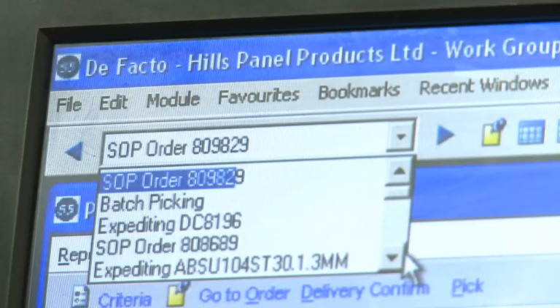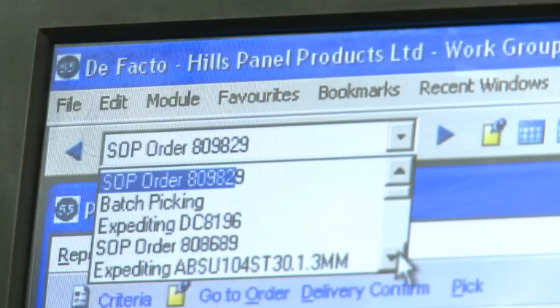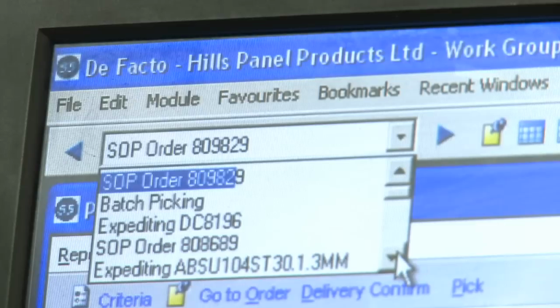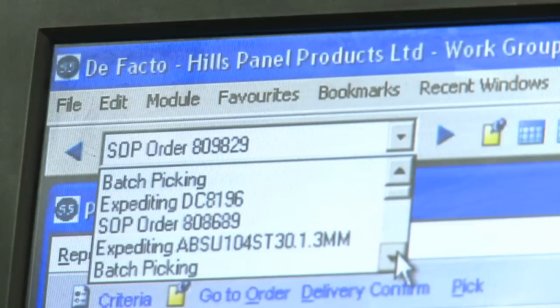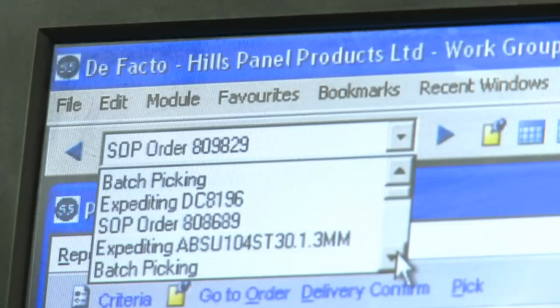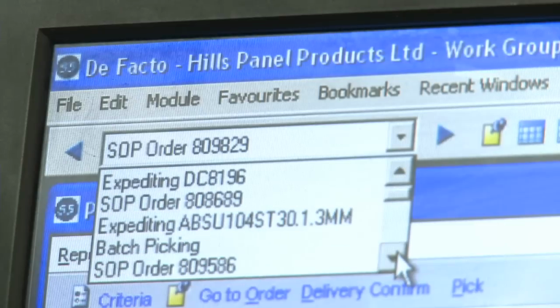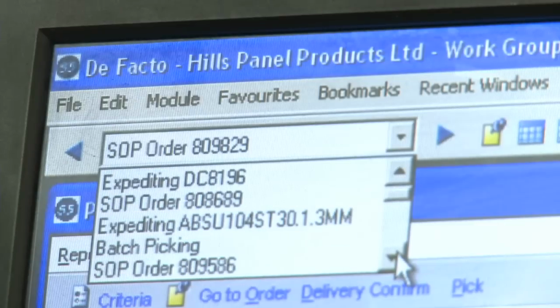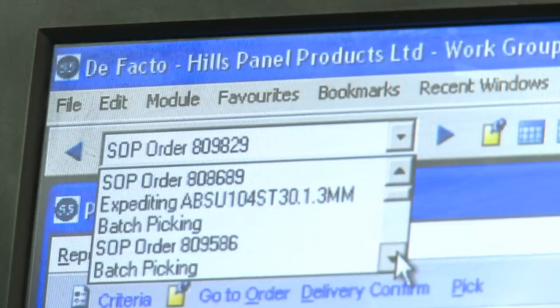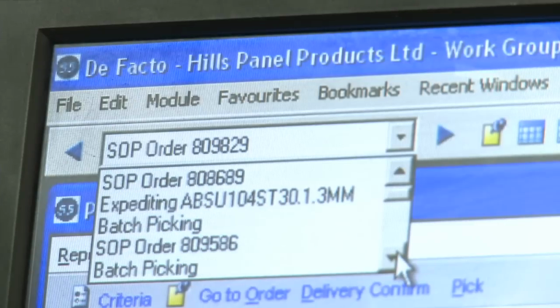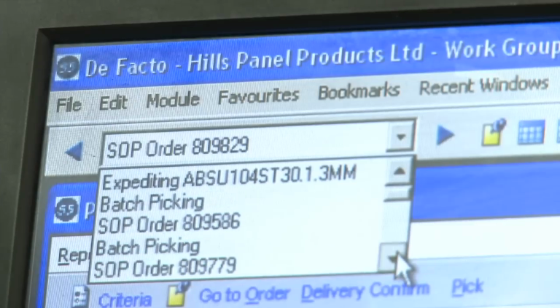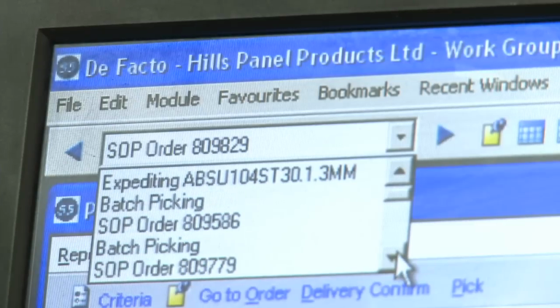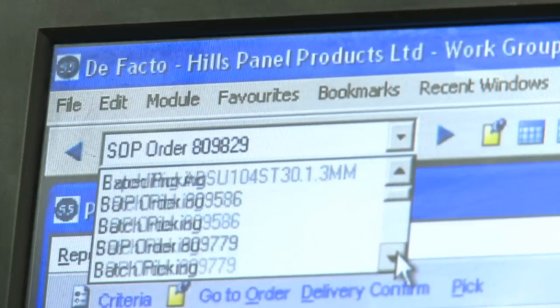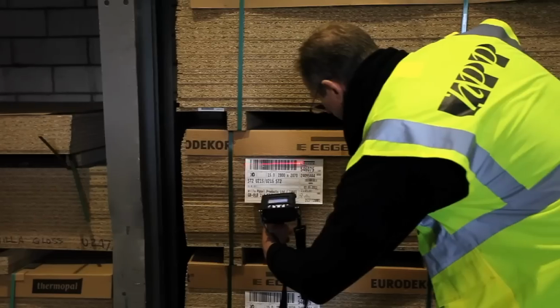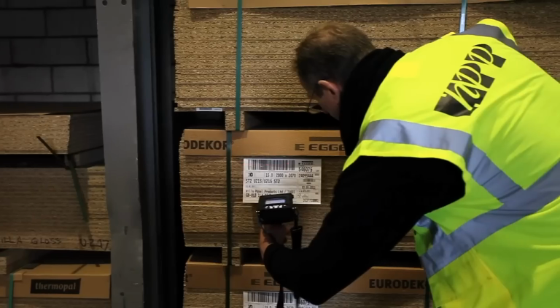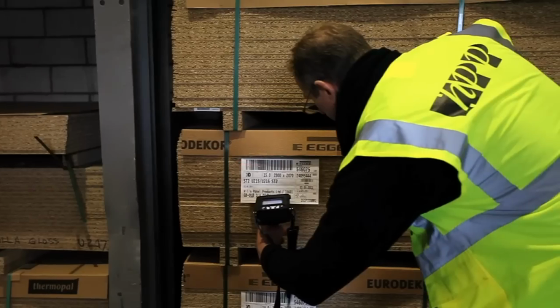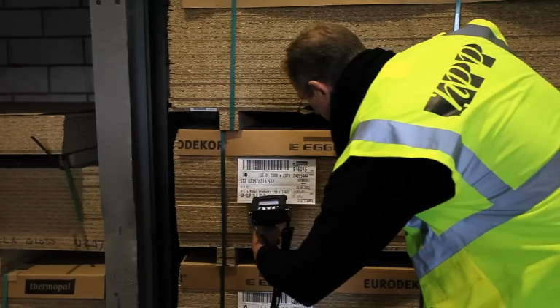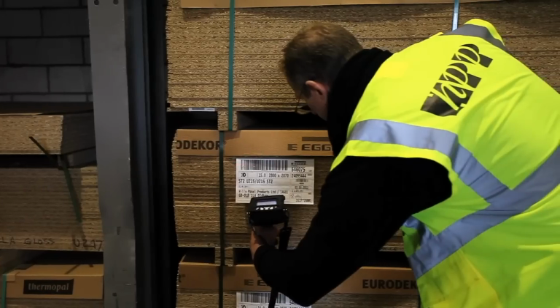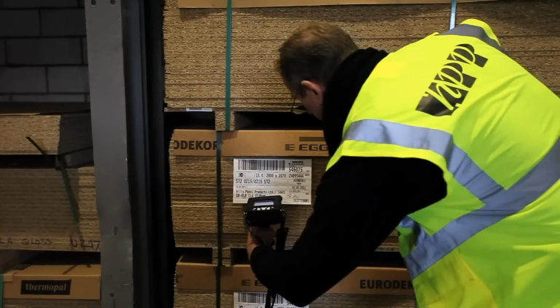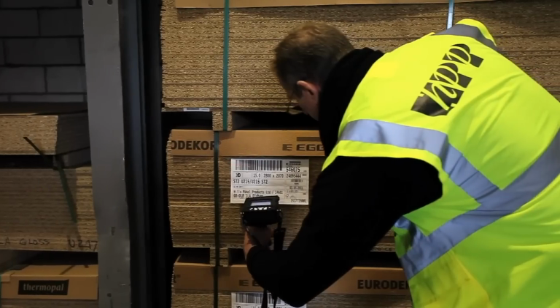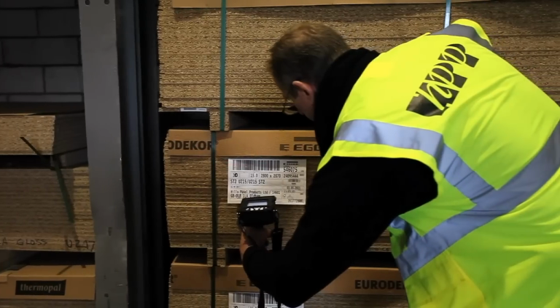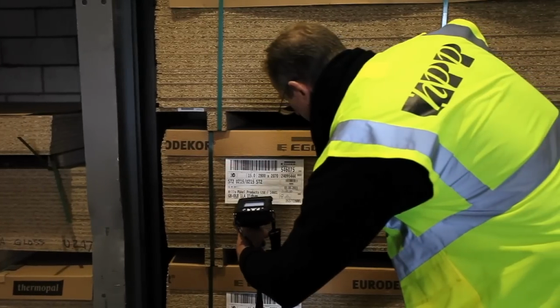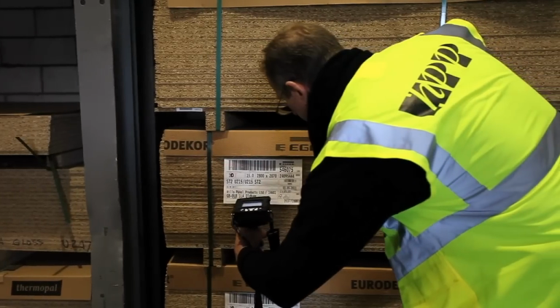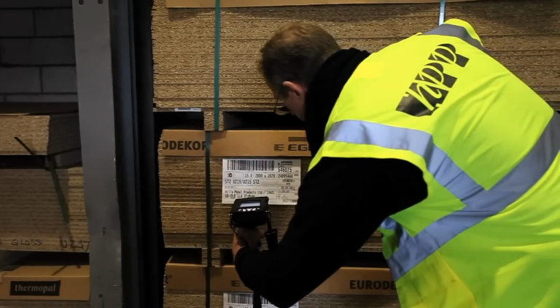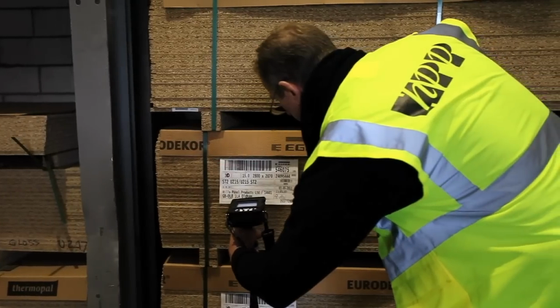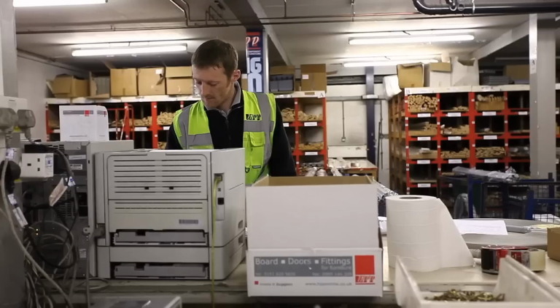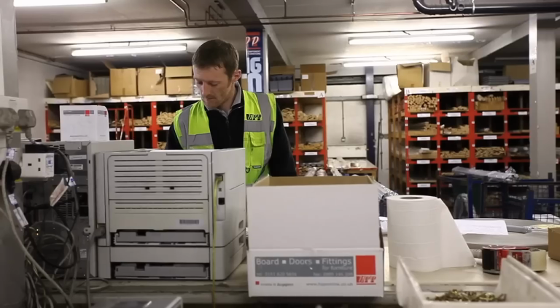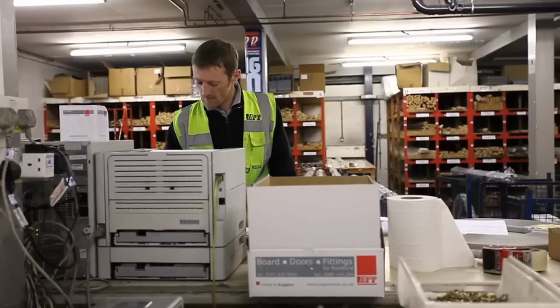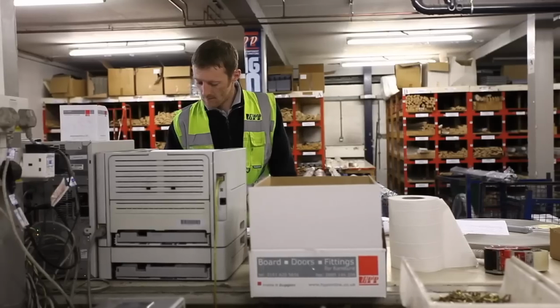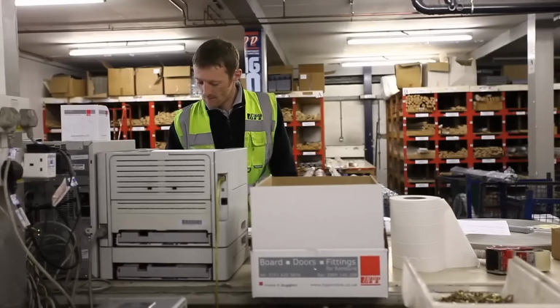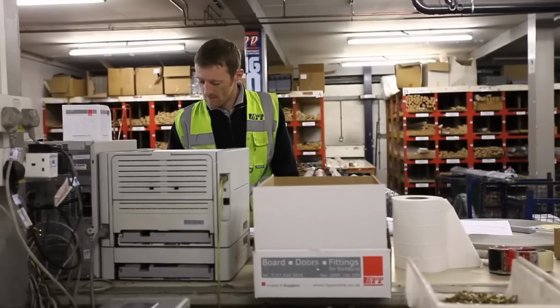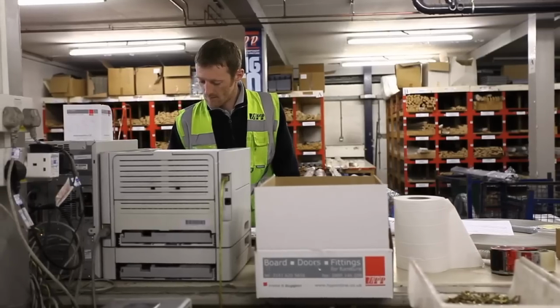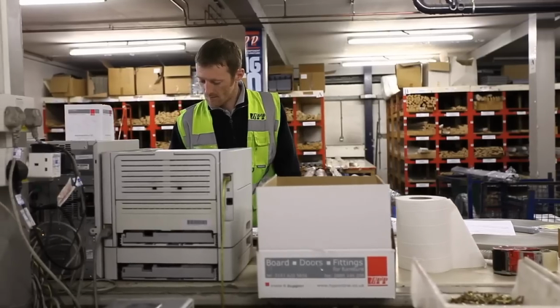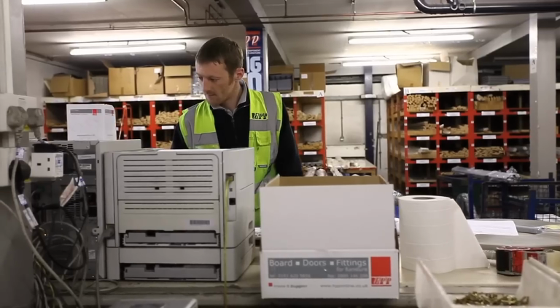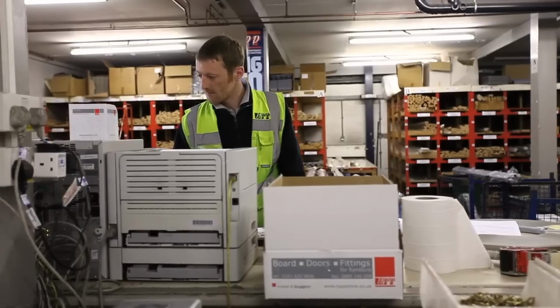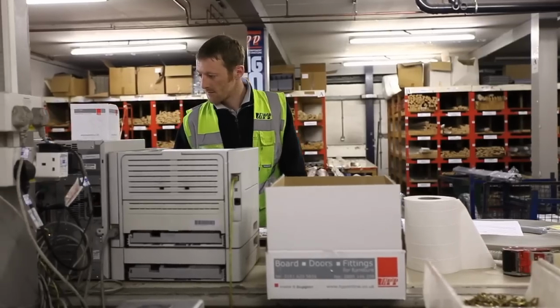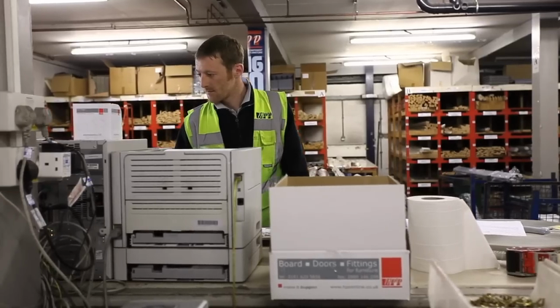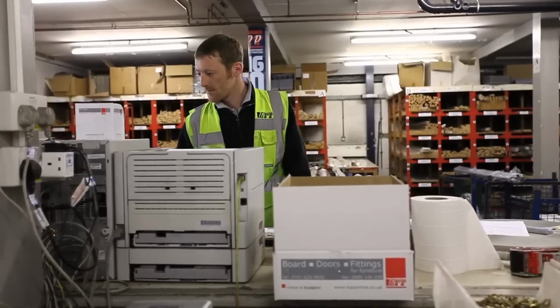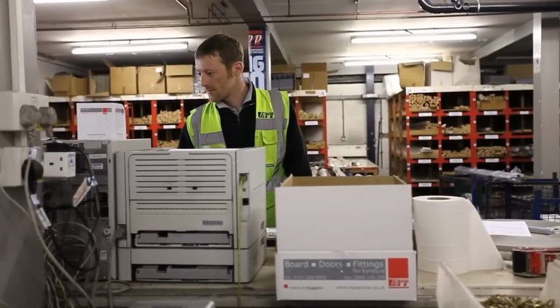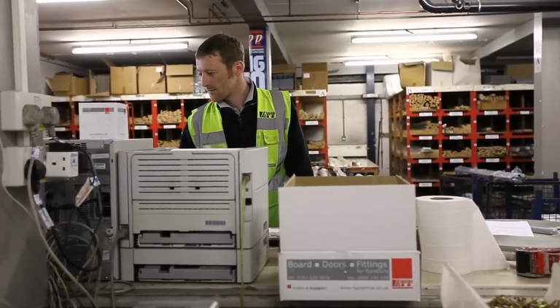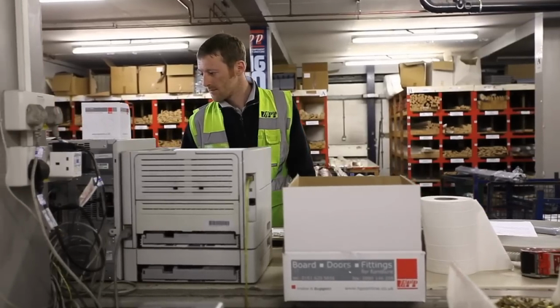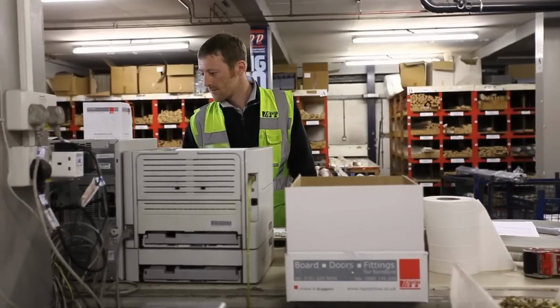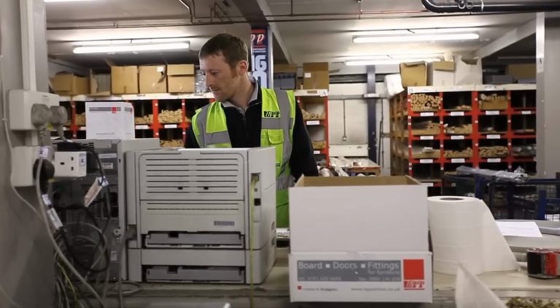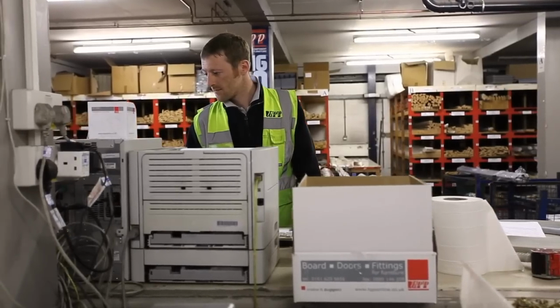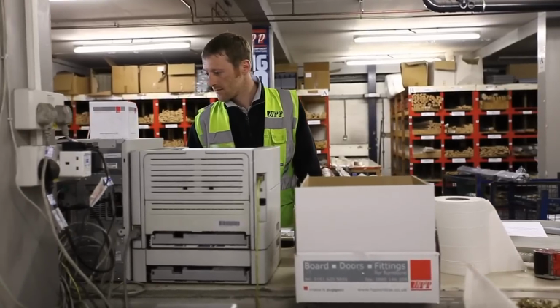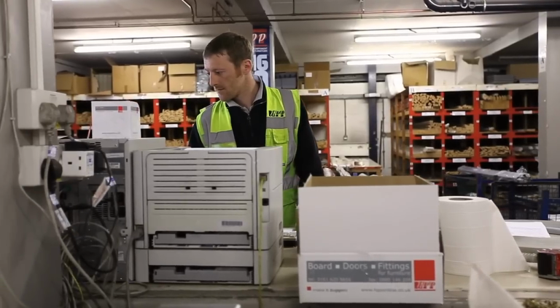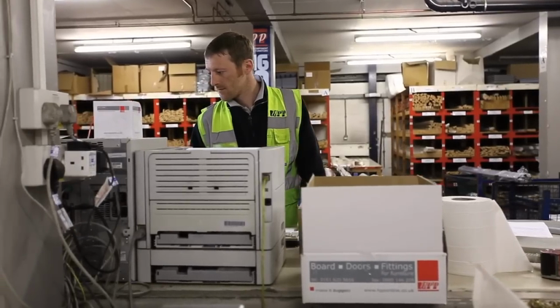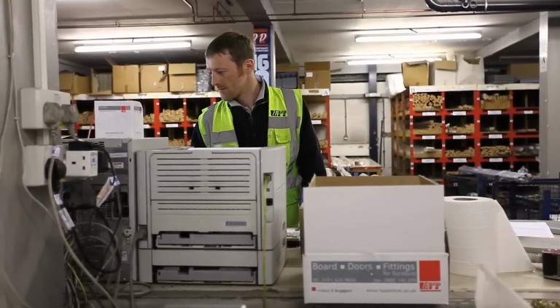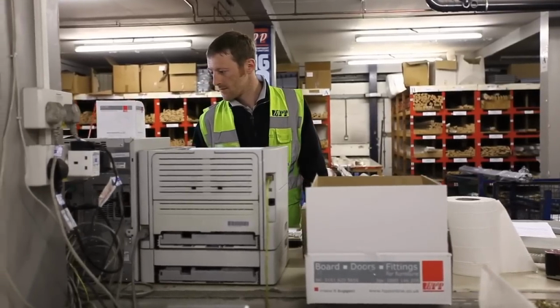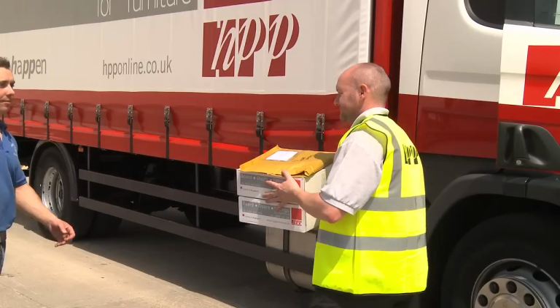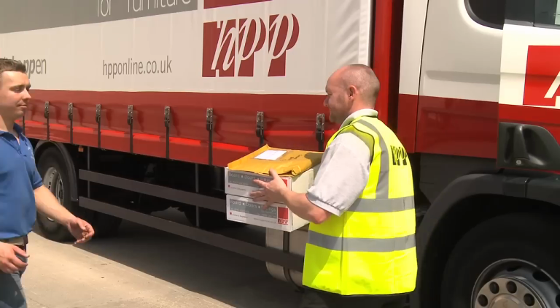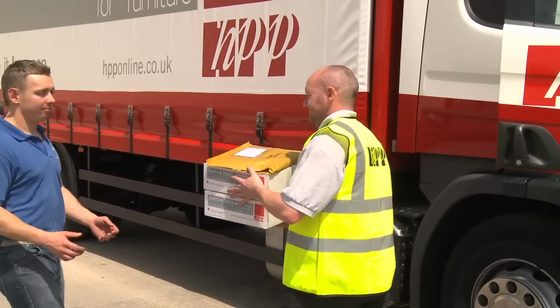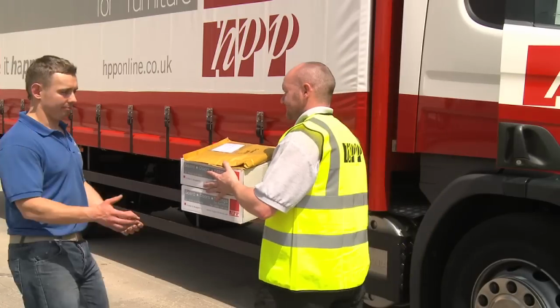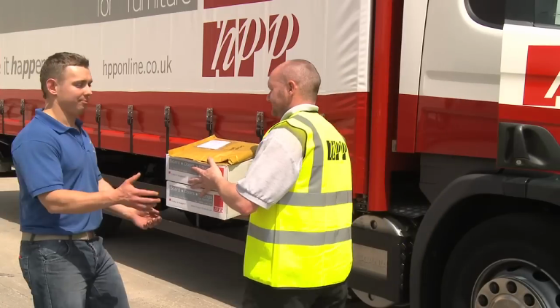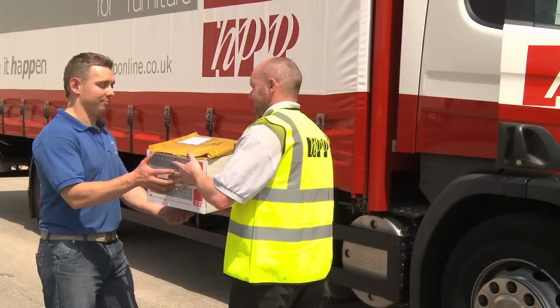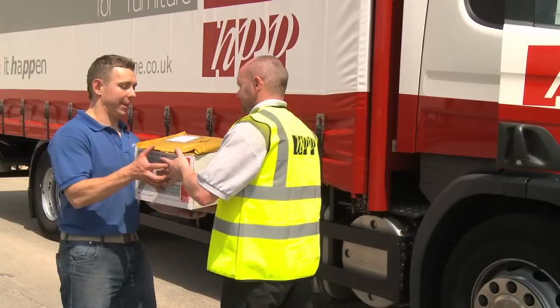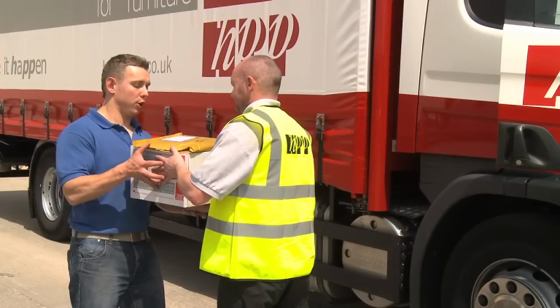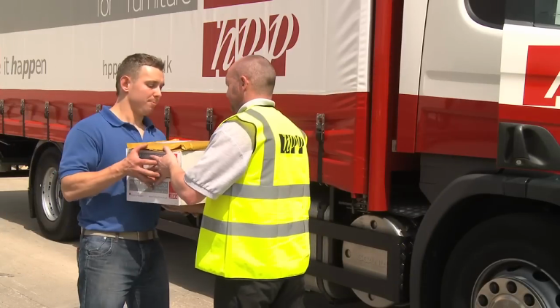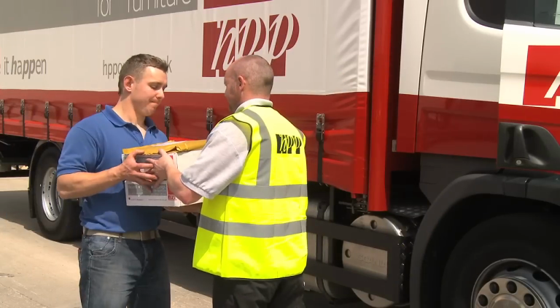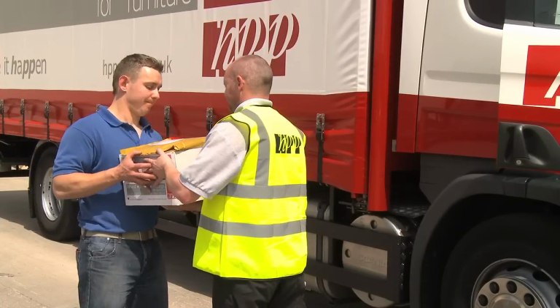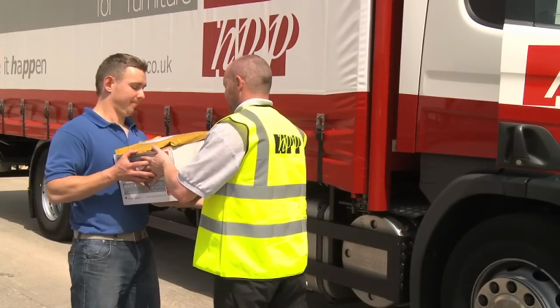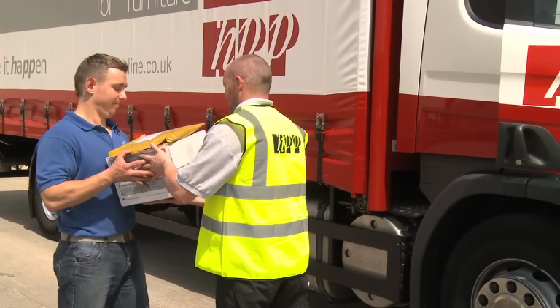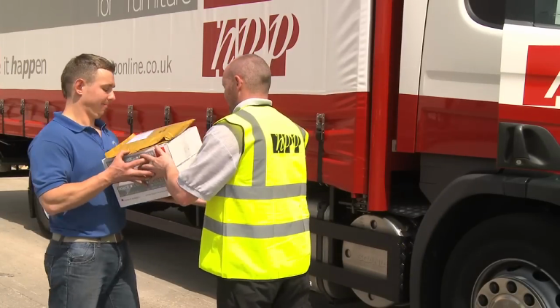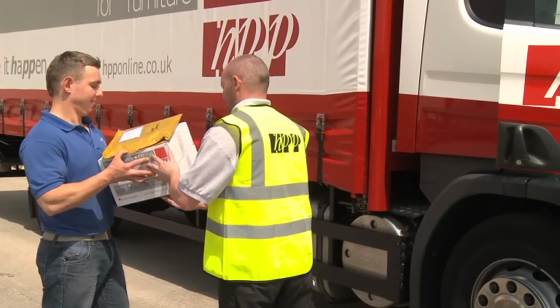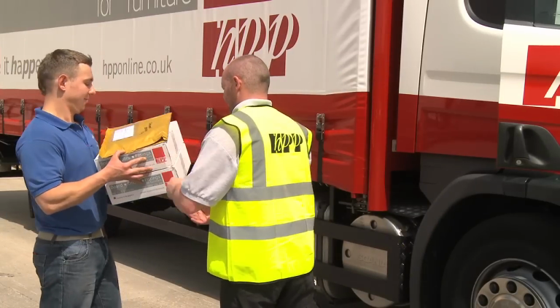Continued investment means they use the latest technology offering quality manufactured products in short lead times. Coupled with integrated IT systems, this ensures a smooth workflow from an order being placed to being delivered.